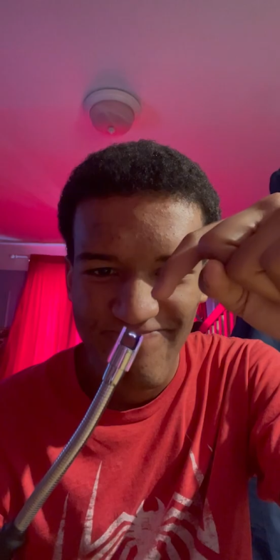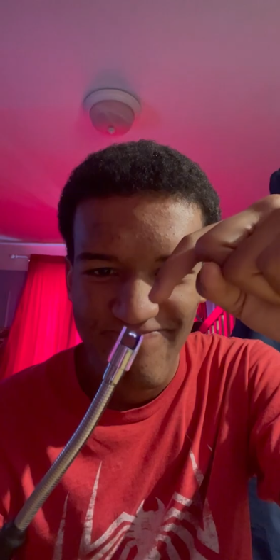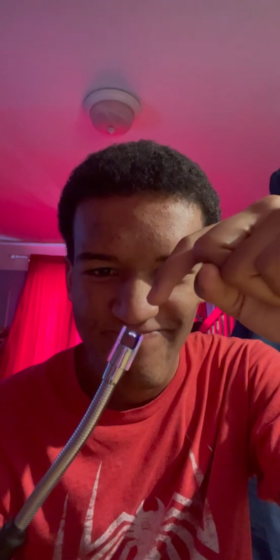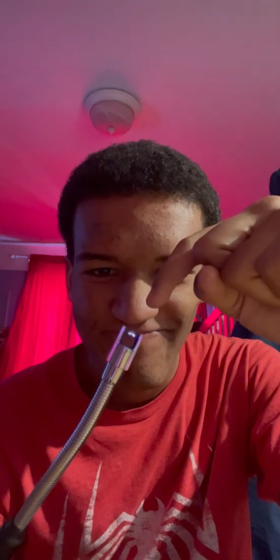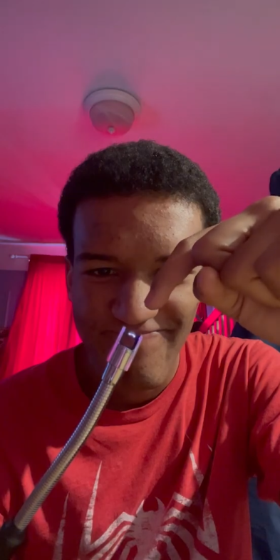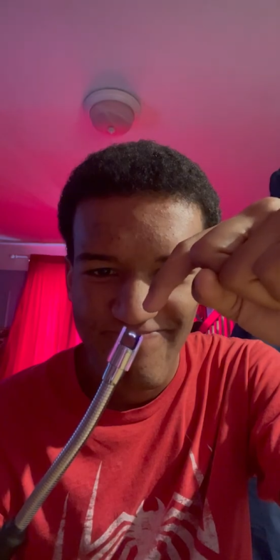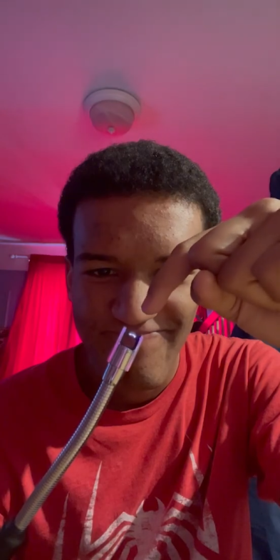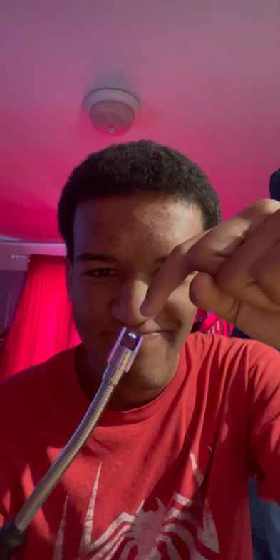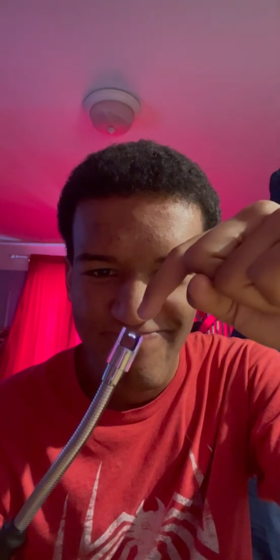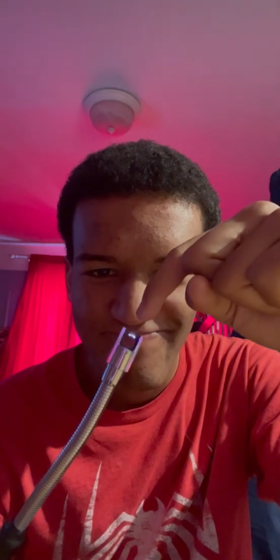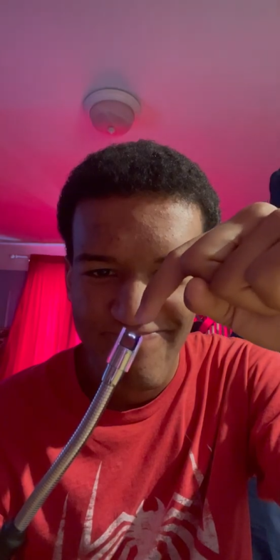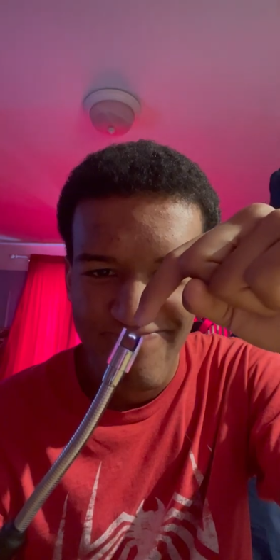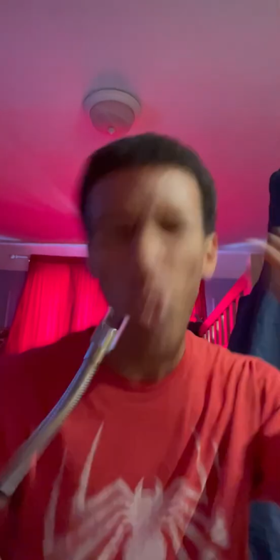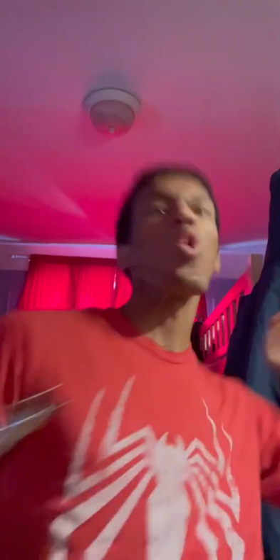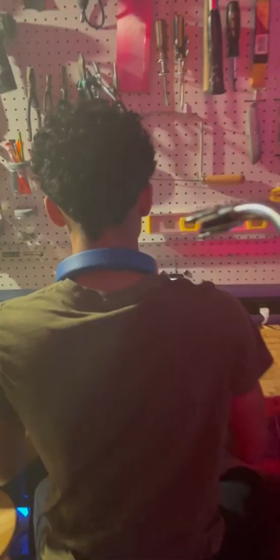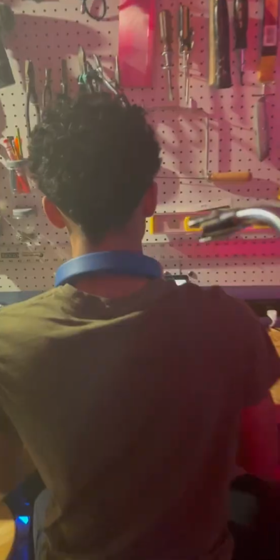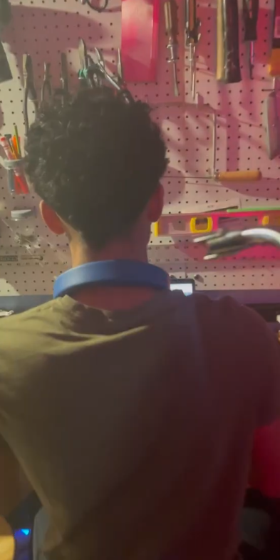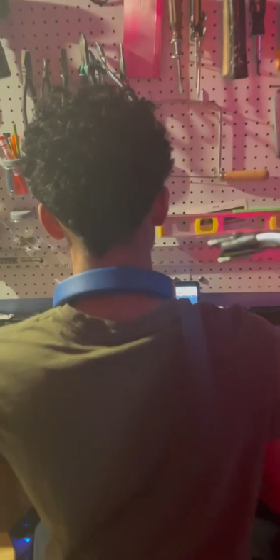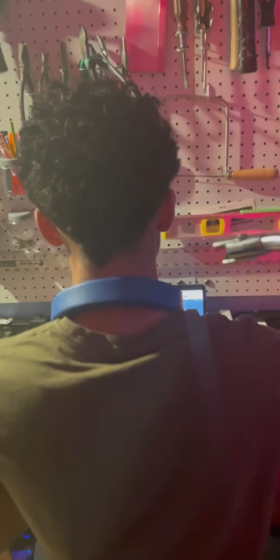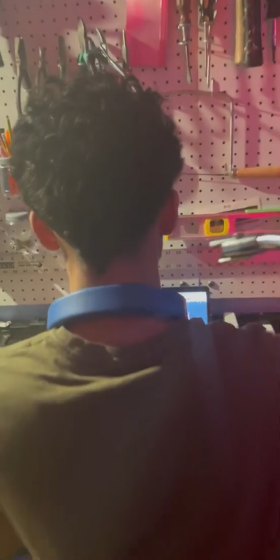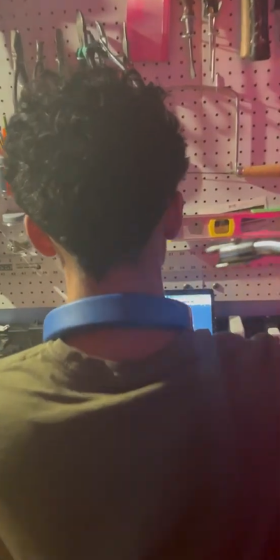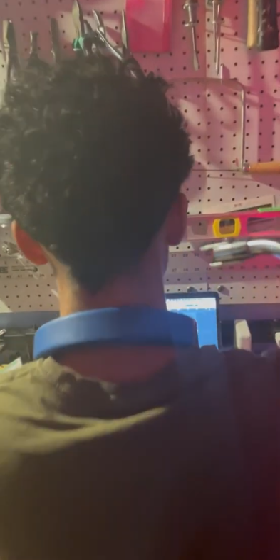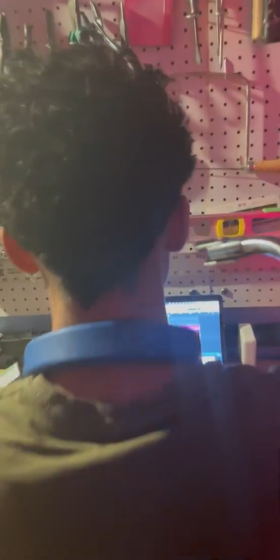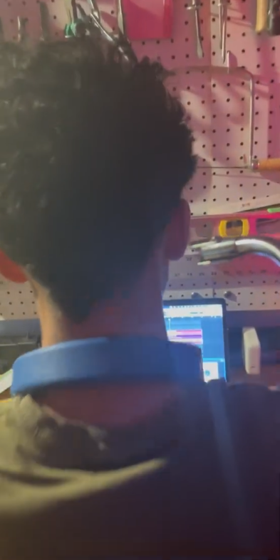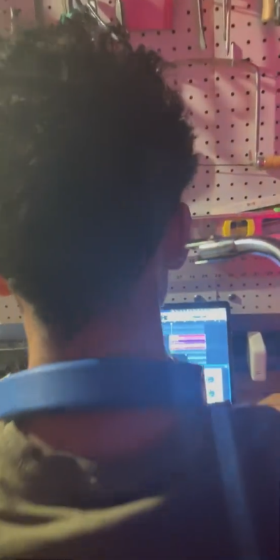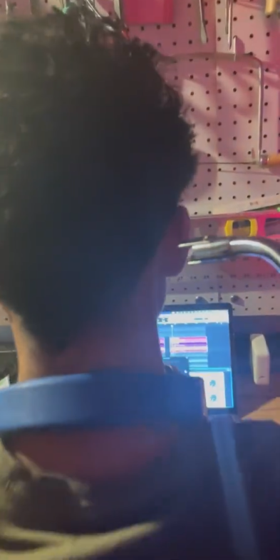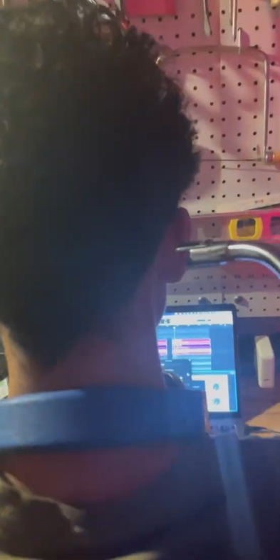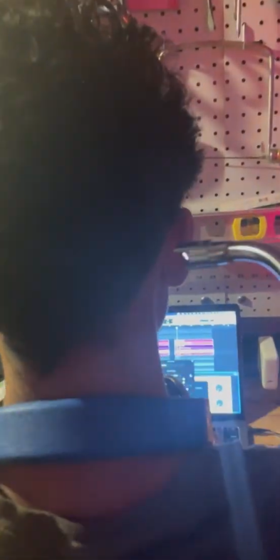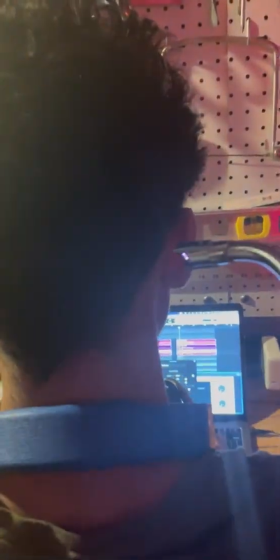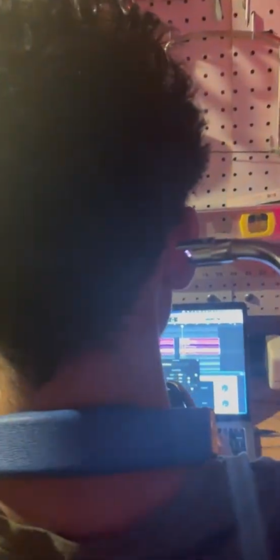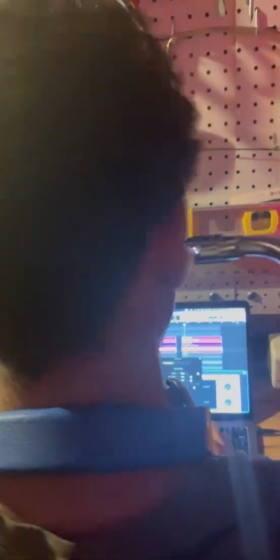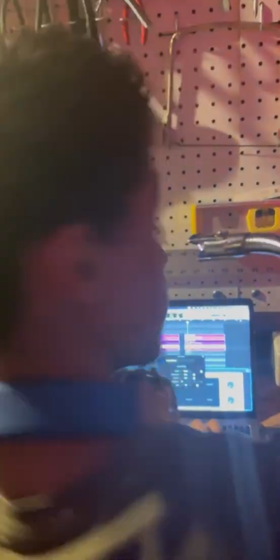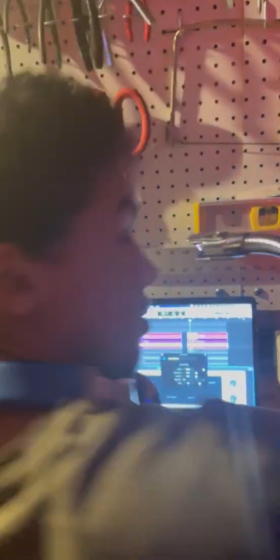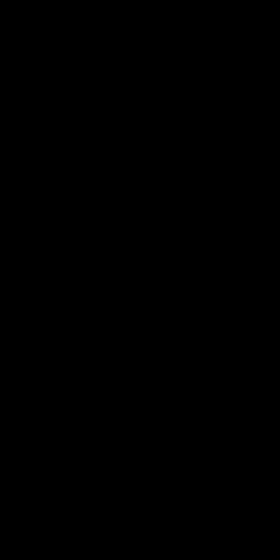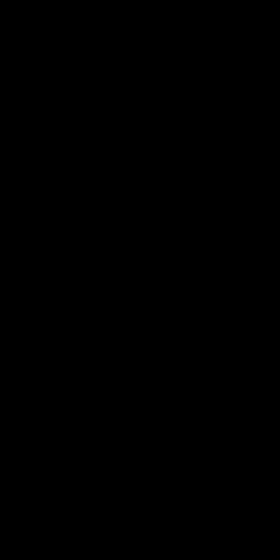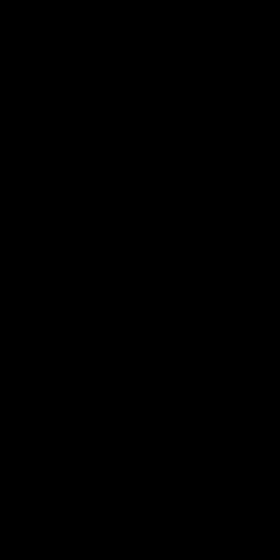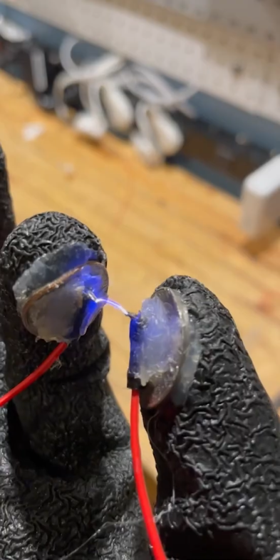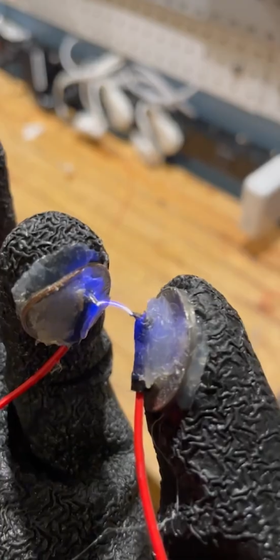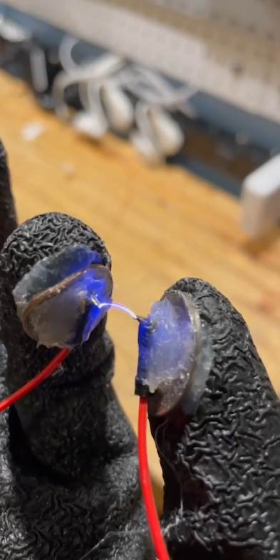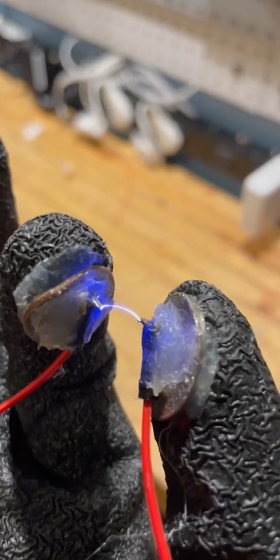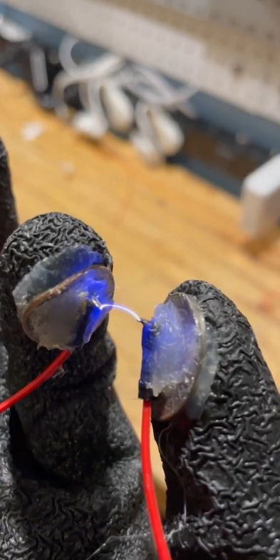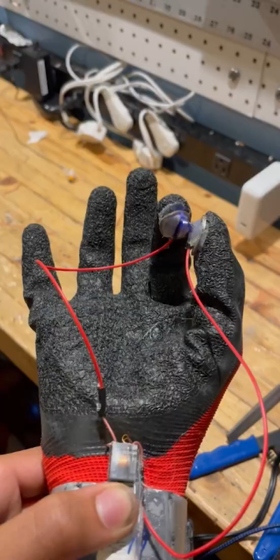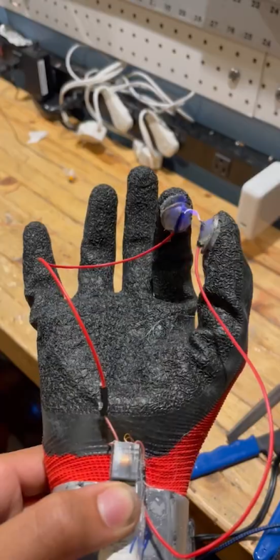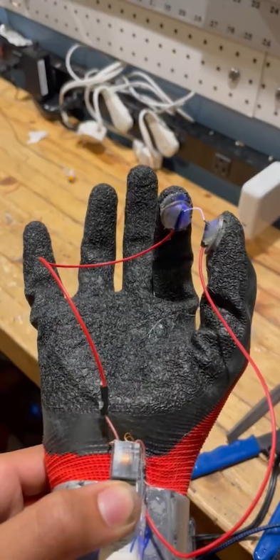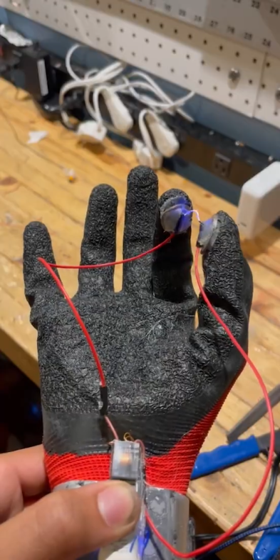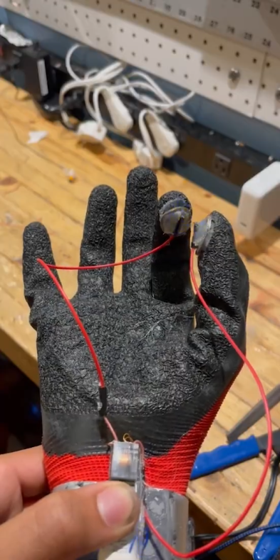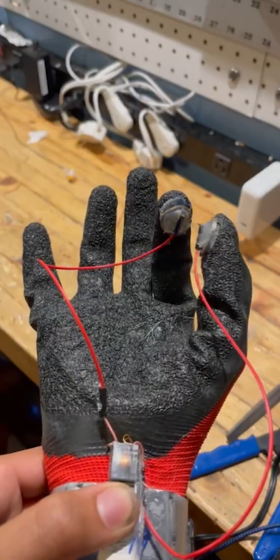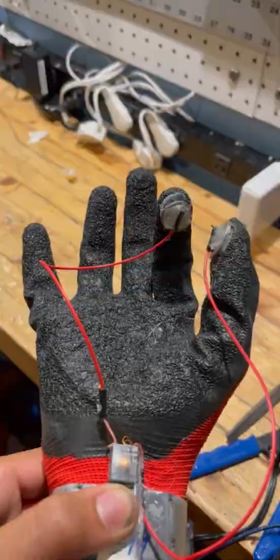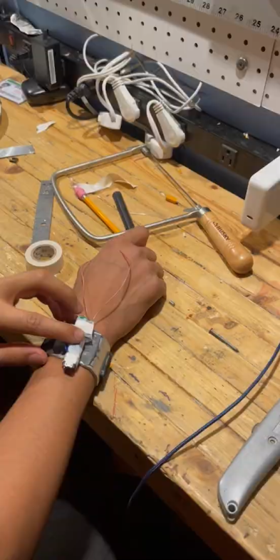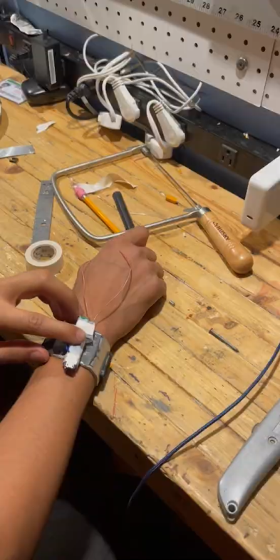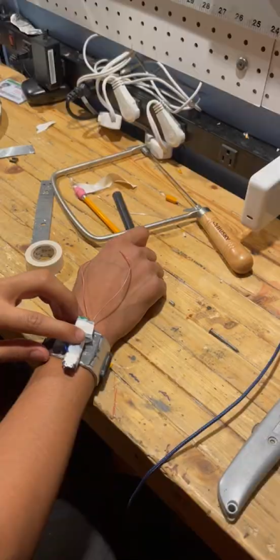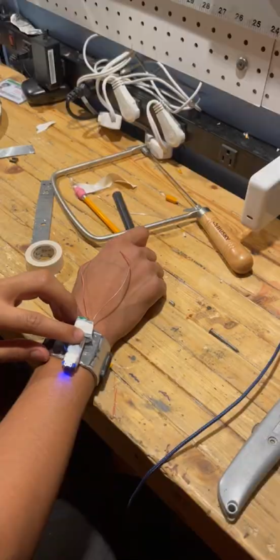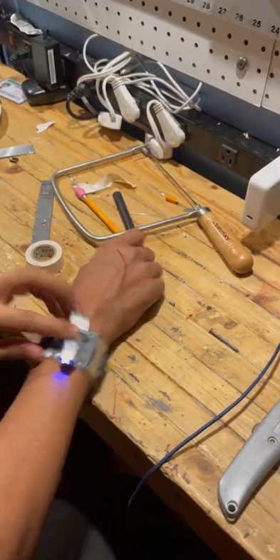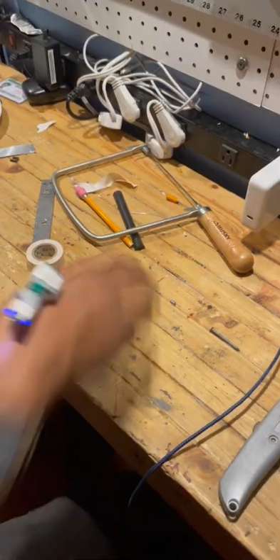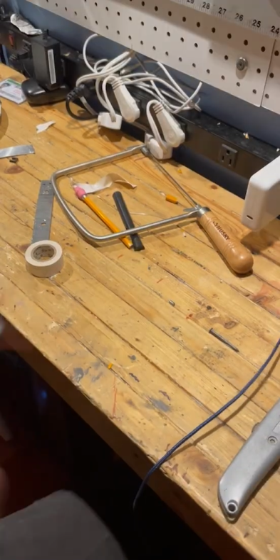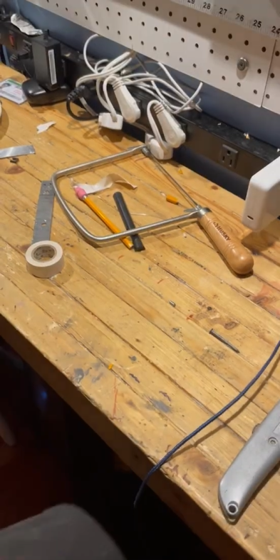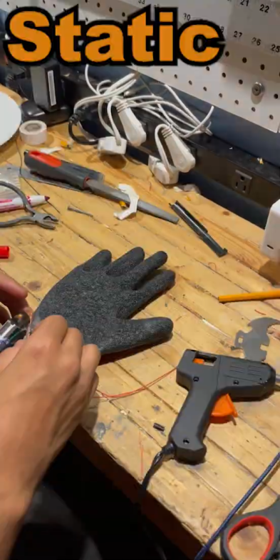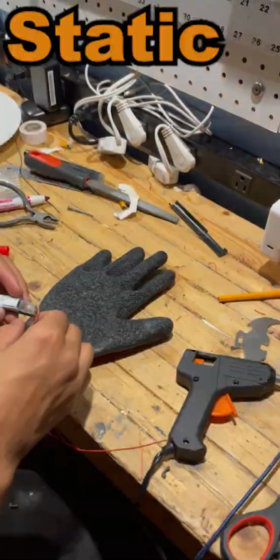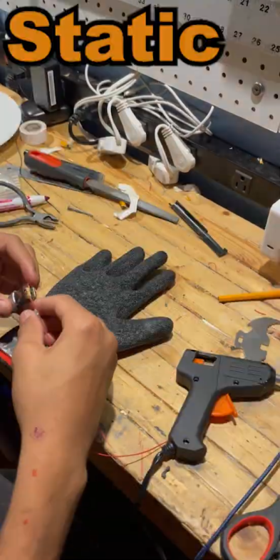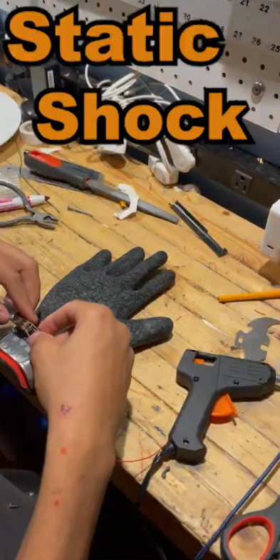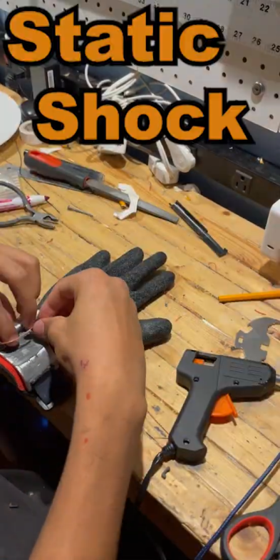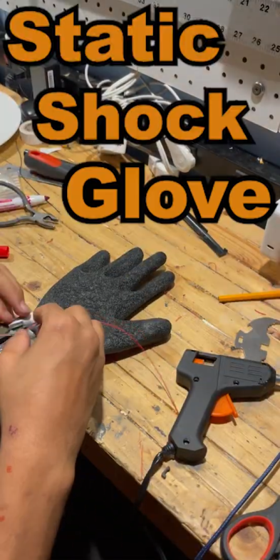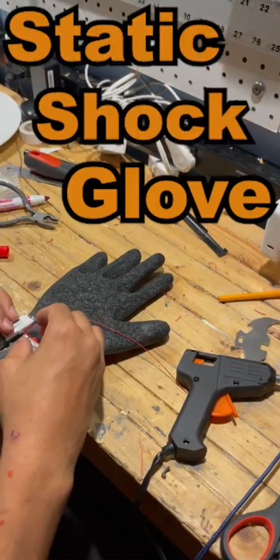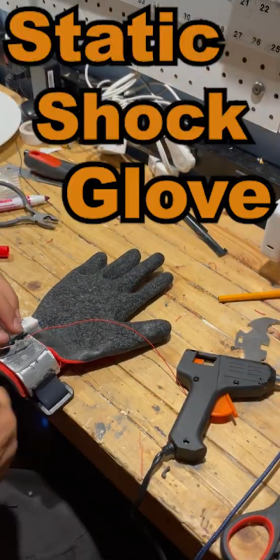Being electrocuted is not fun, but electrocuting other people is fun. So in today's project, I'm going to be creating the static shock glove.